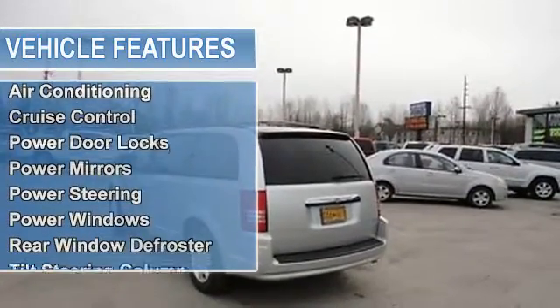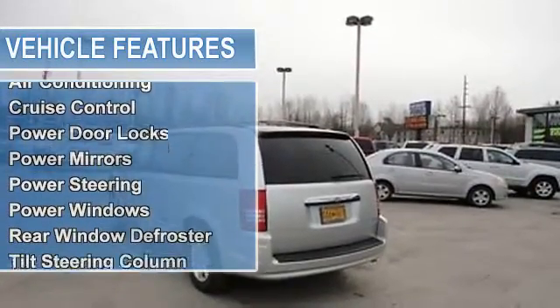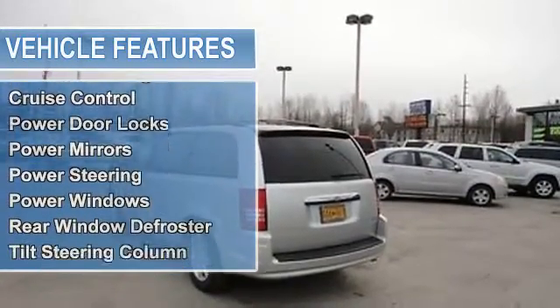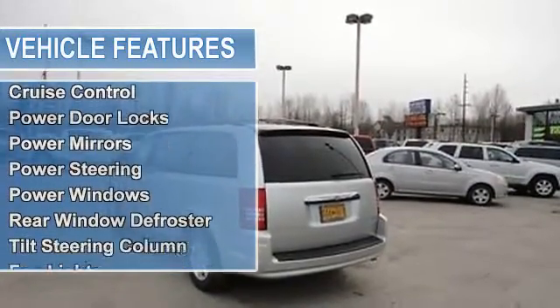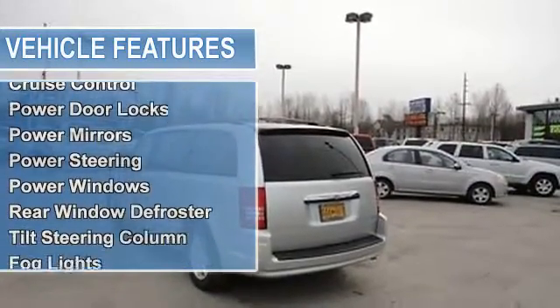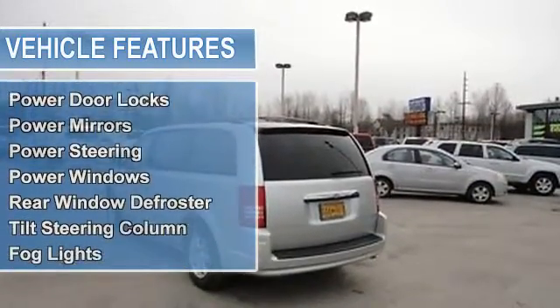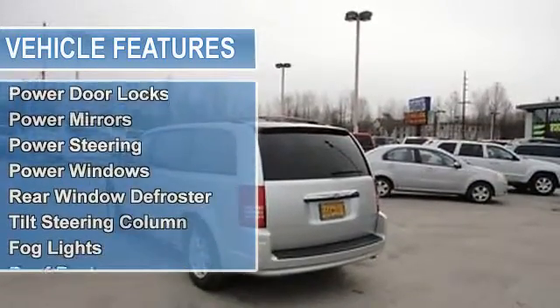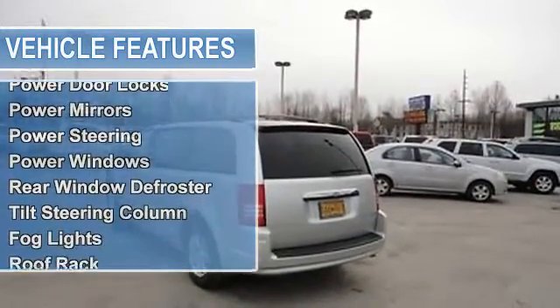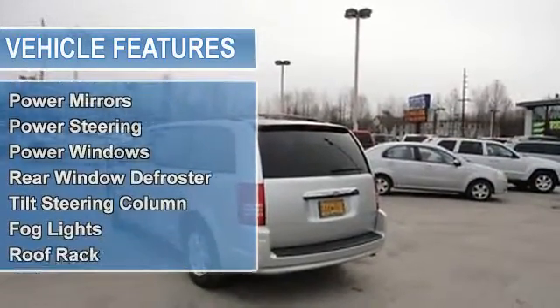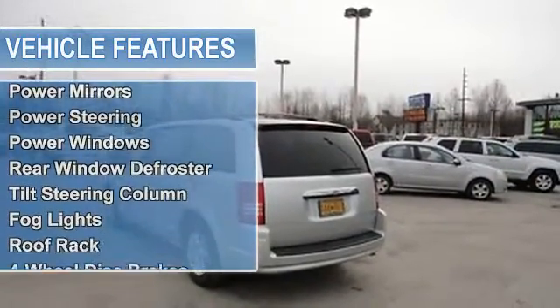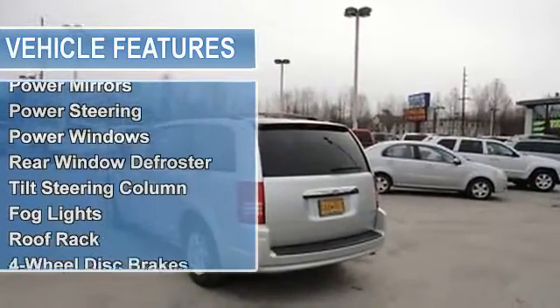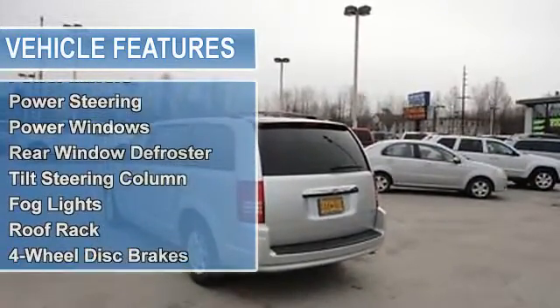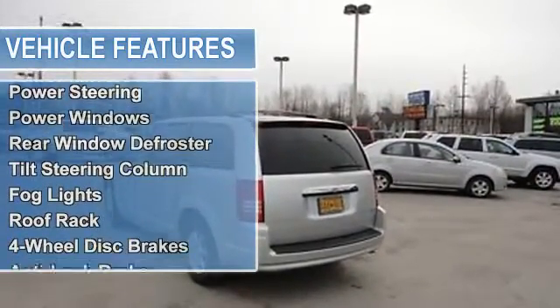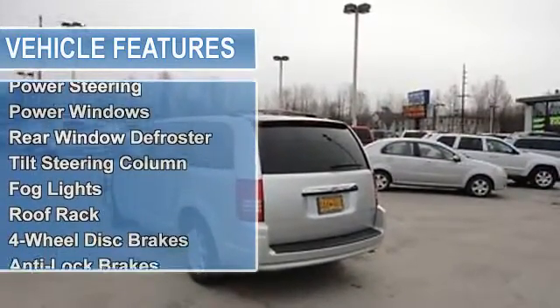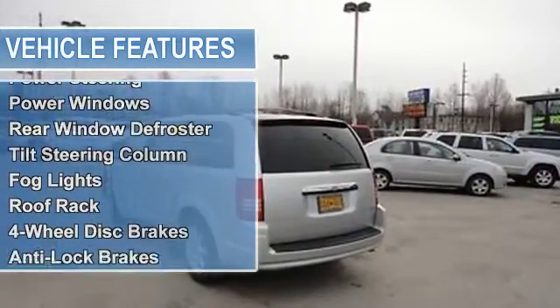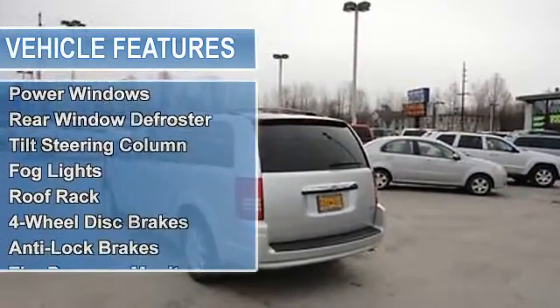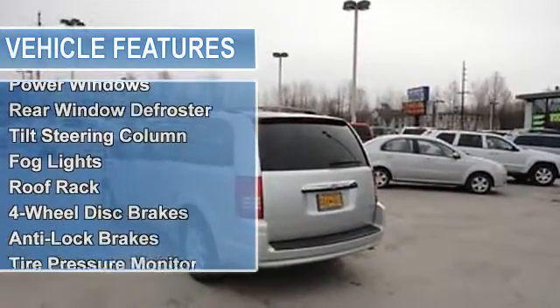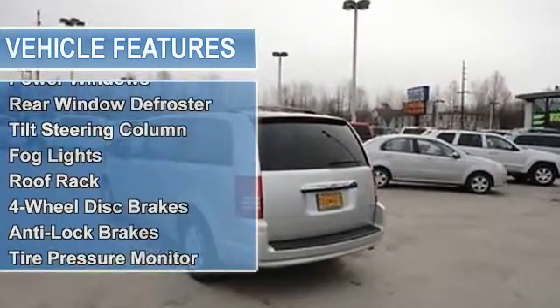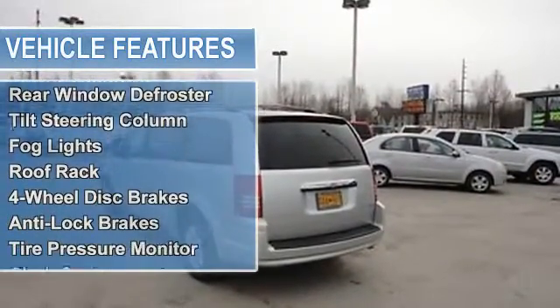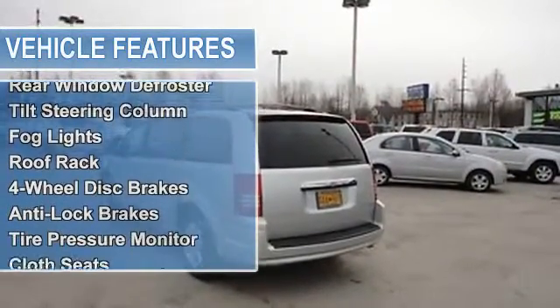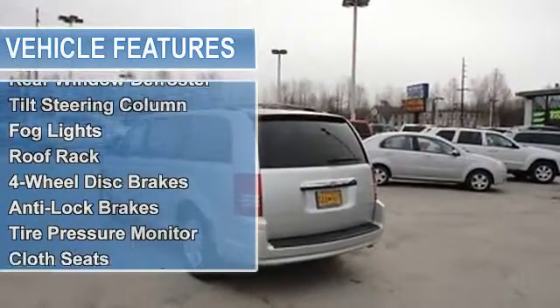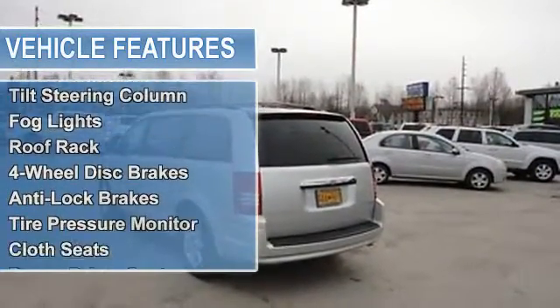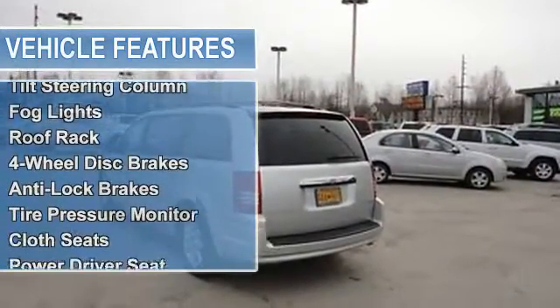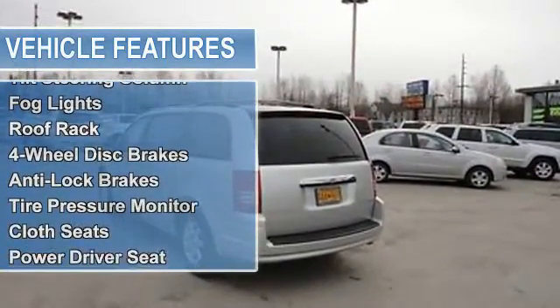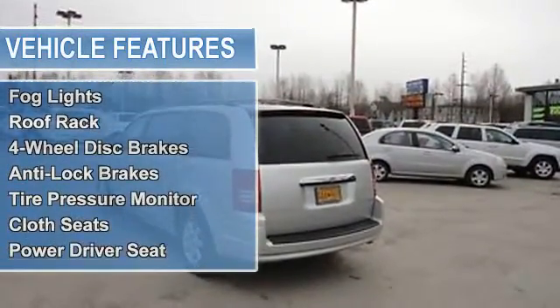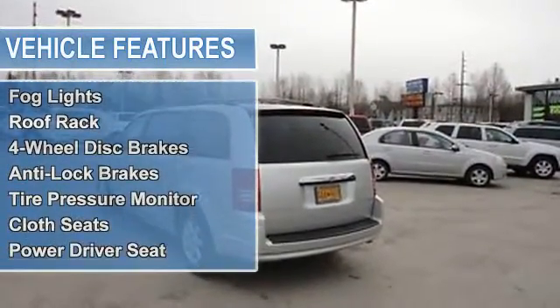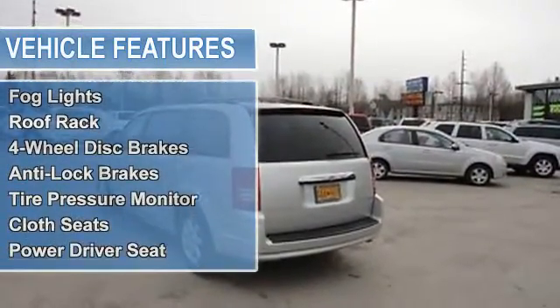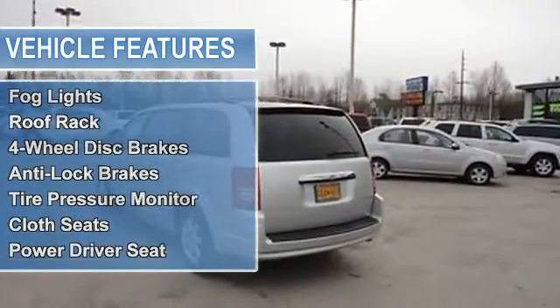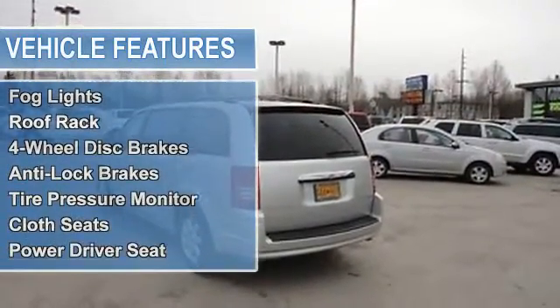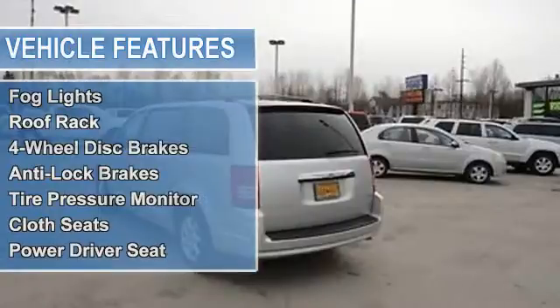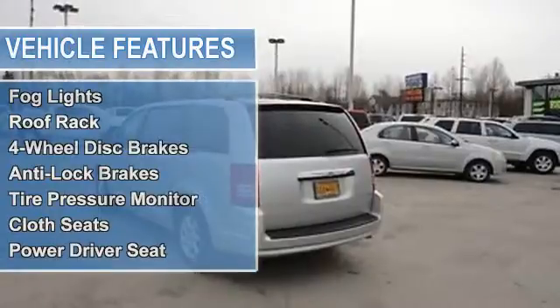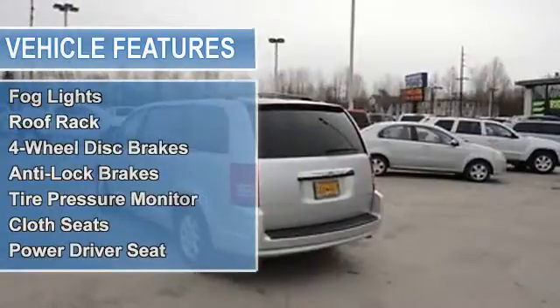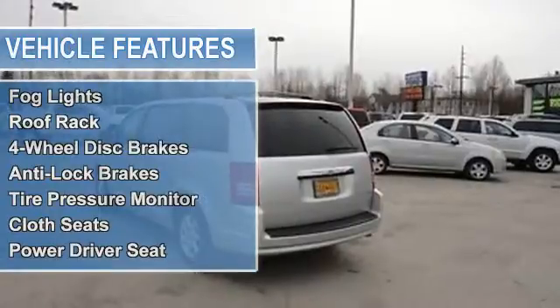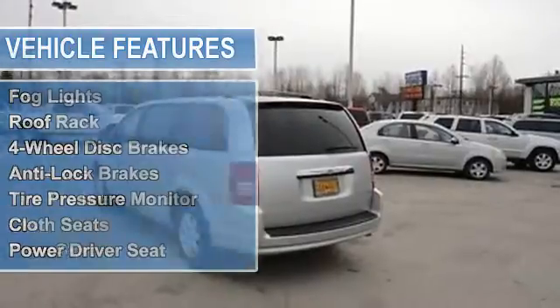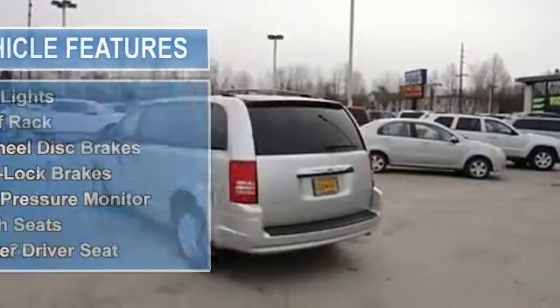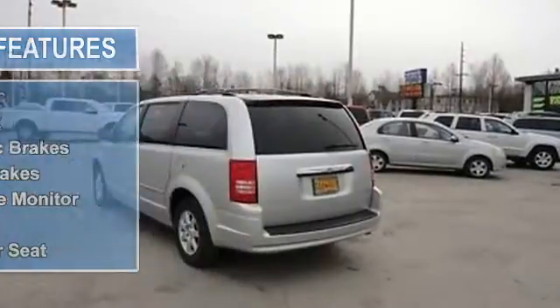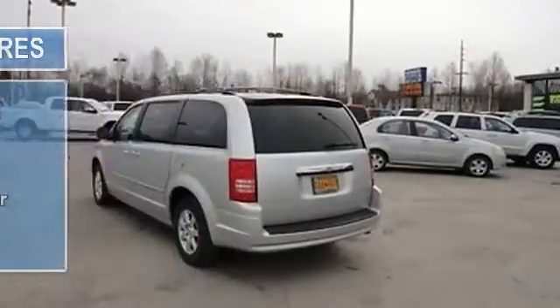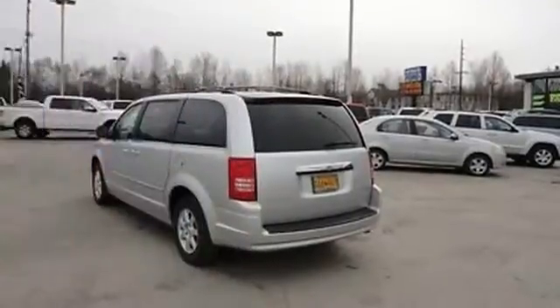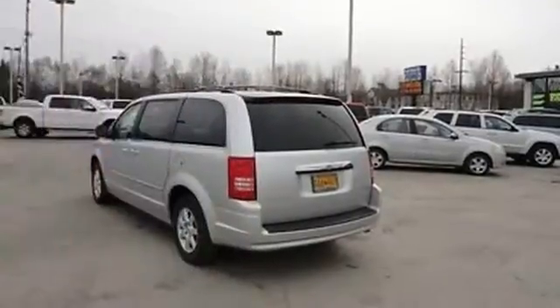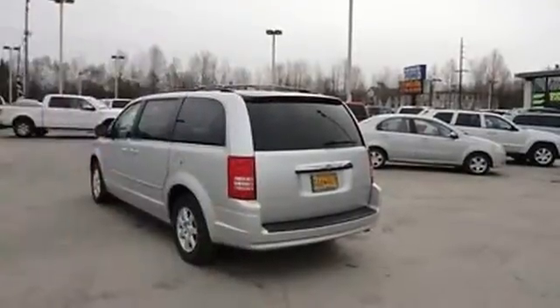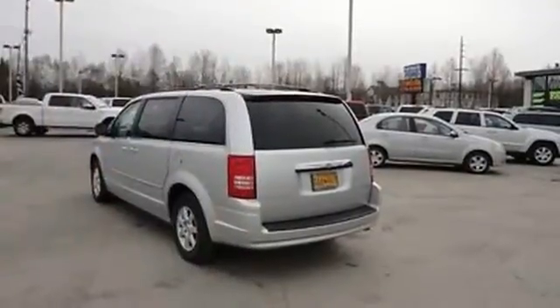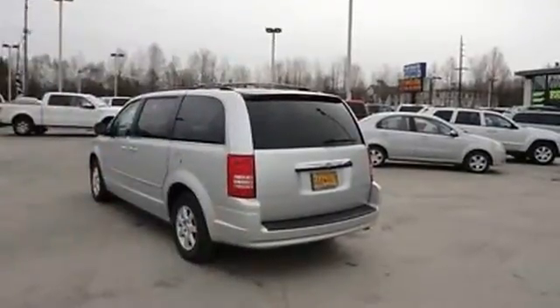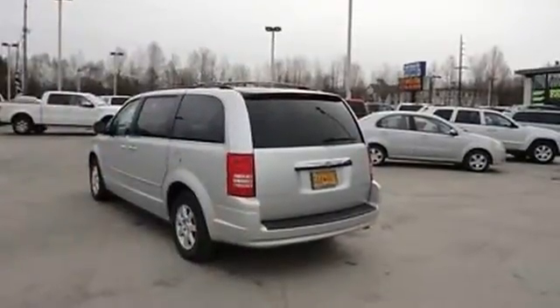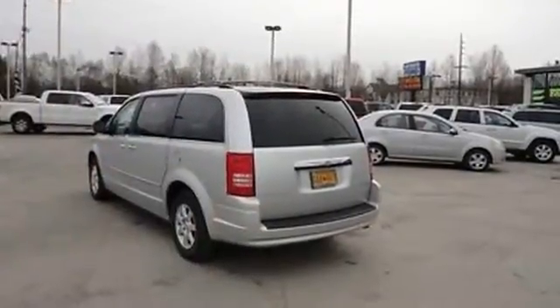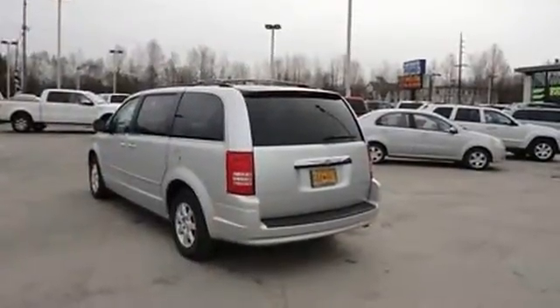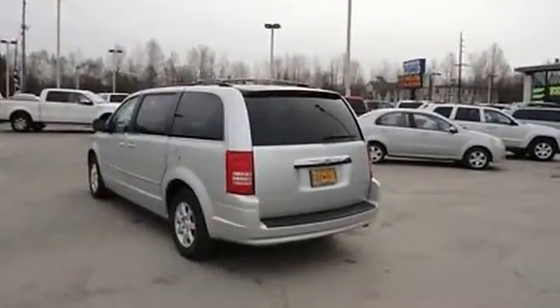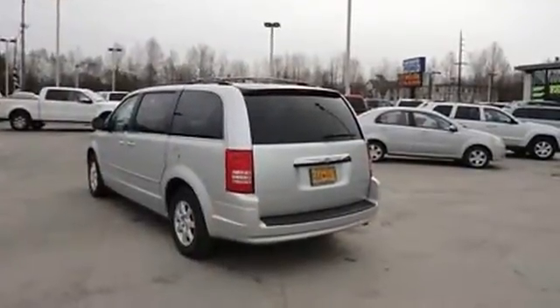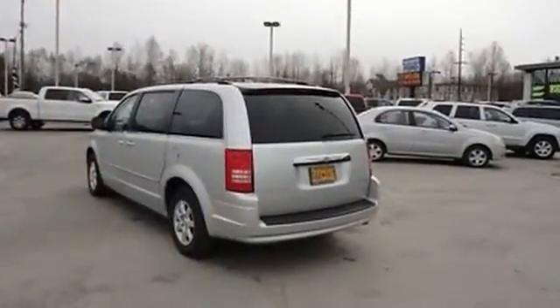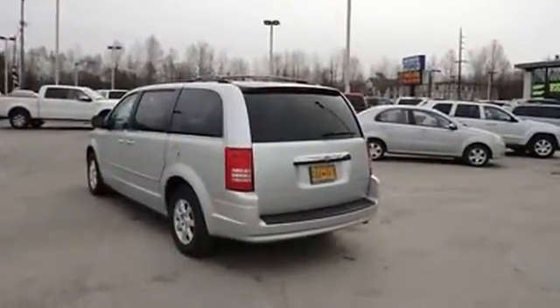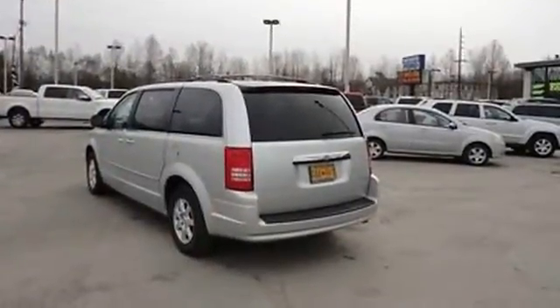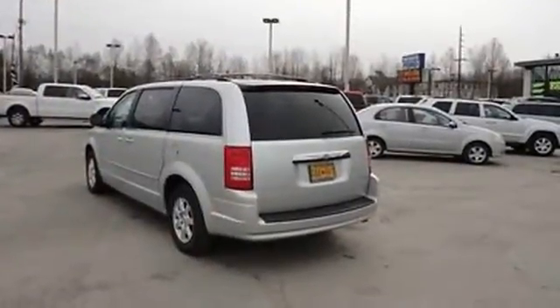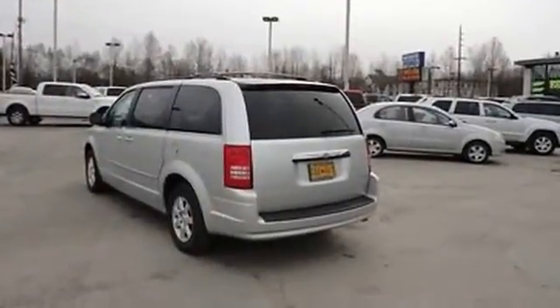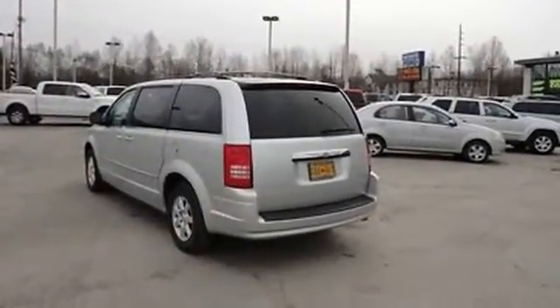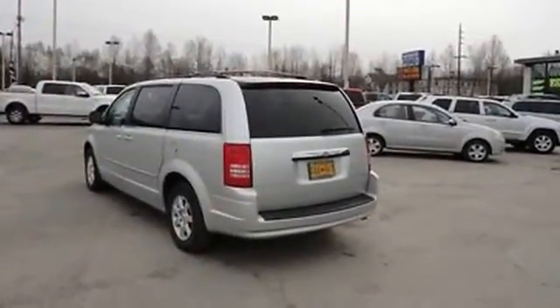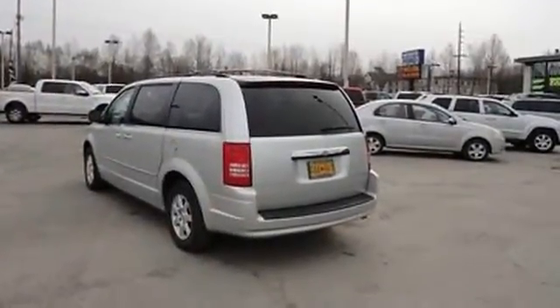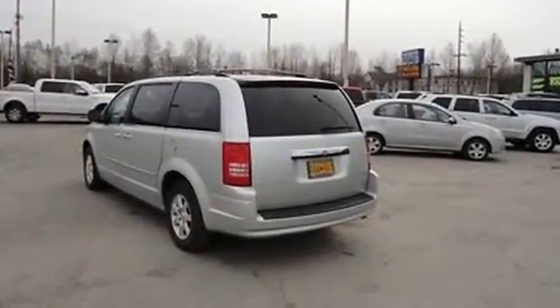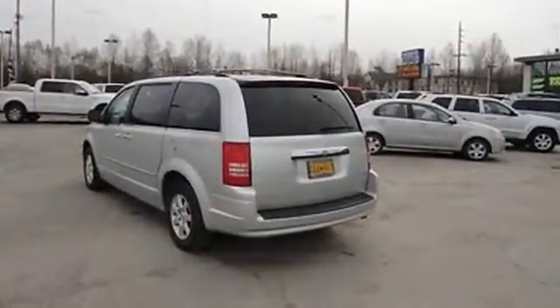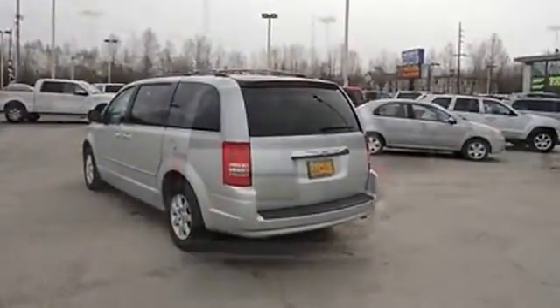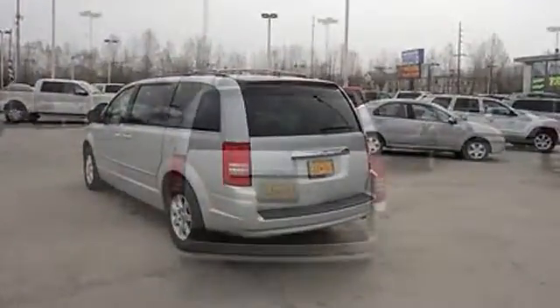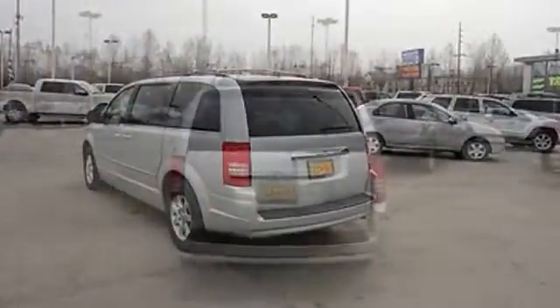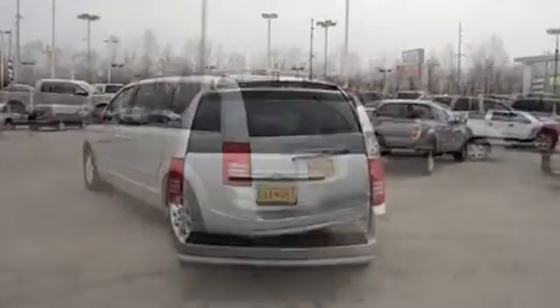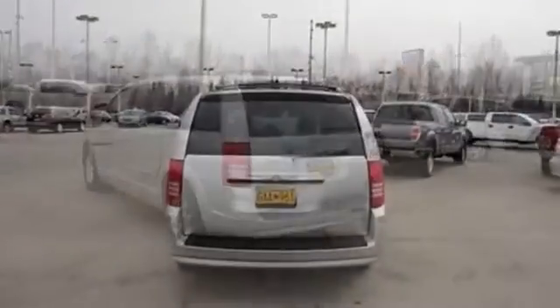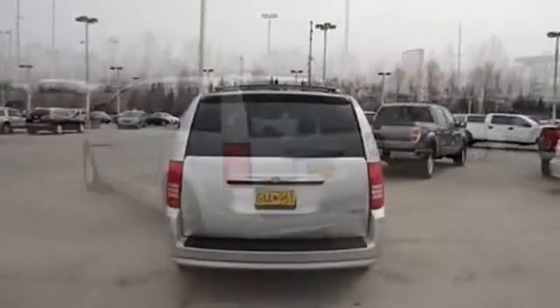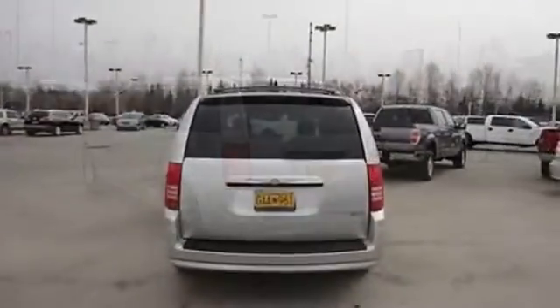Power door locks, power mirrors, power steering, power windows, rear window defroster, tilt steering column.